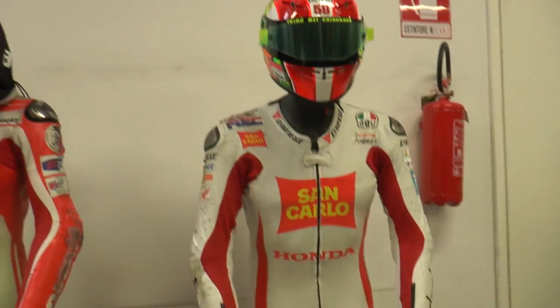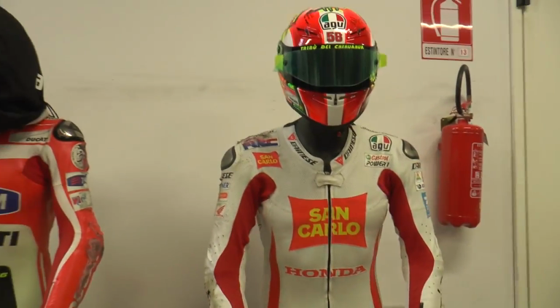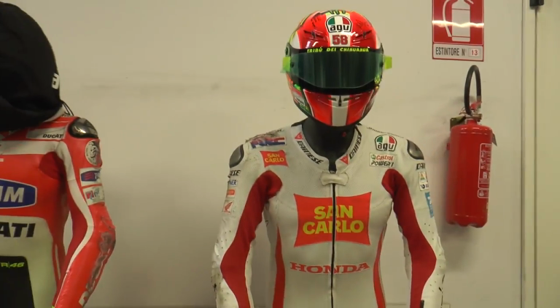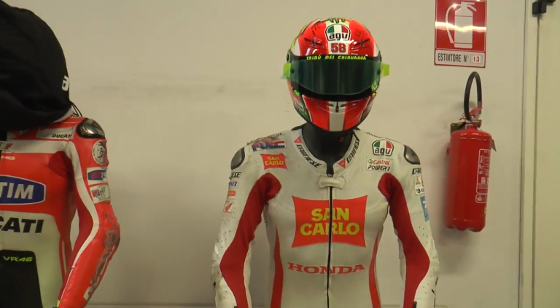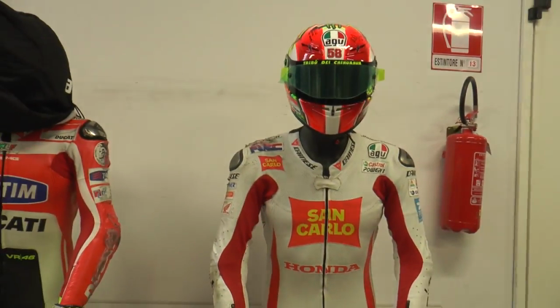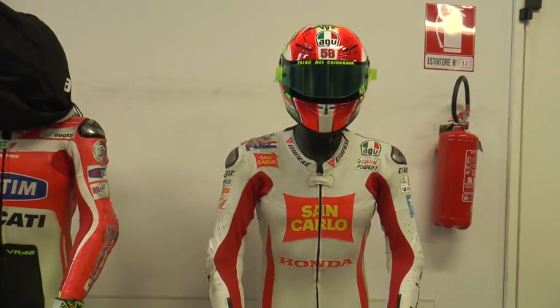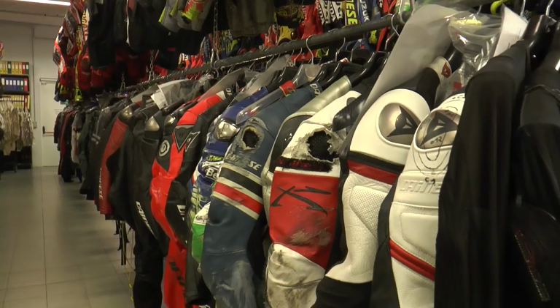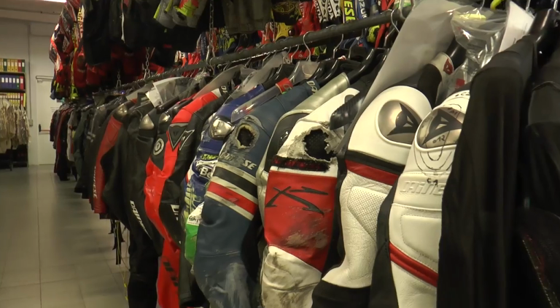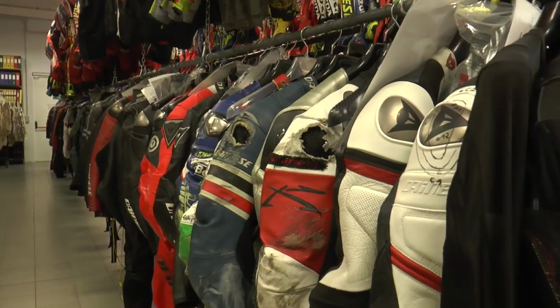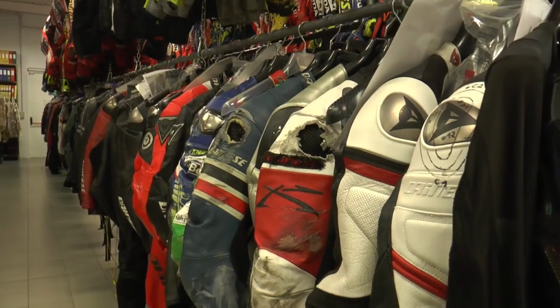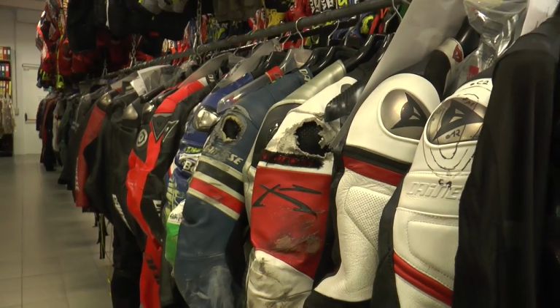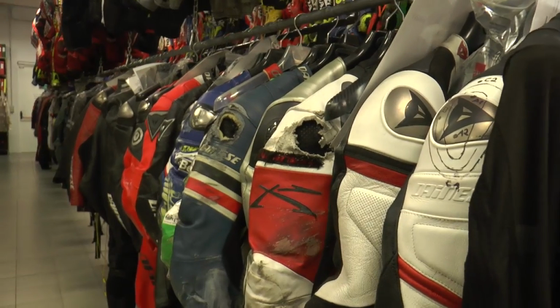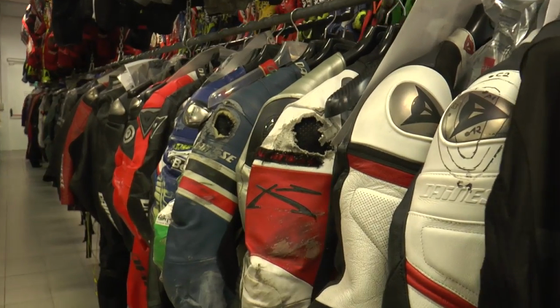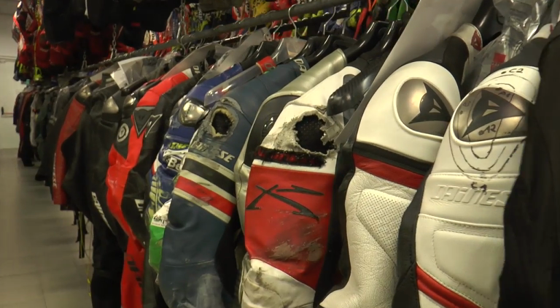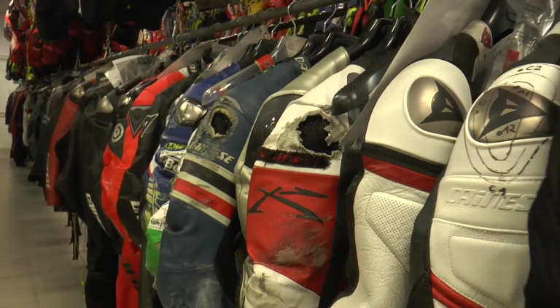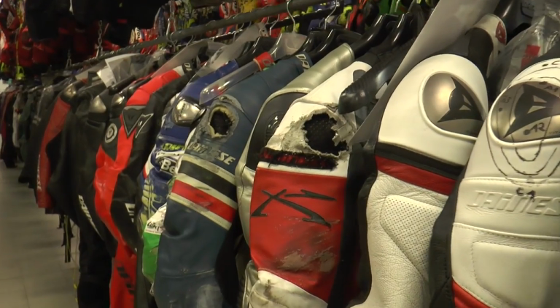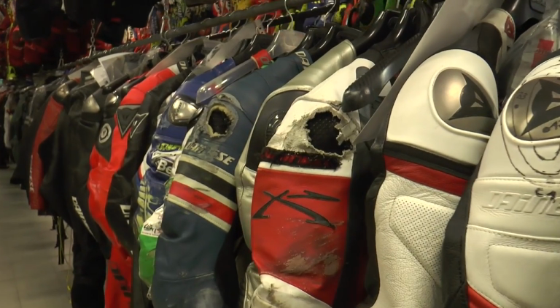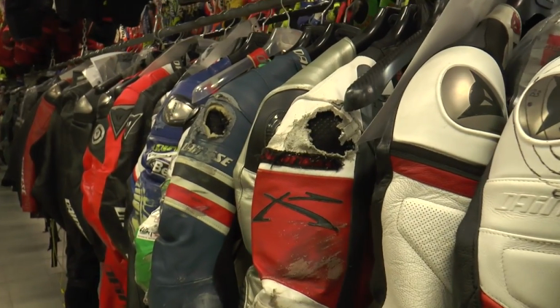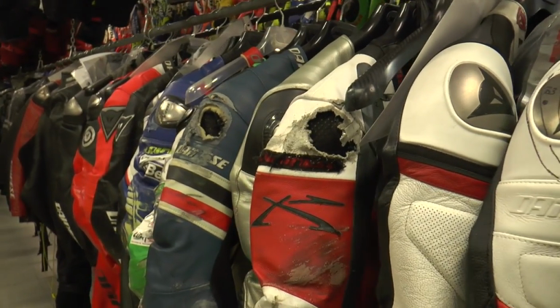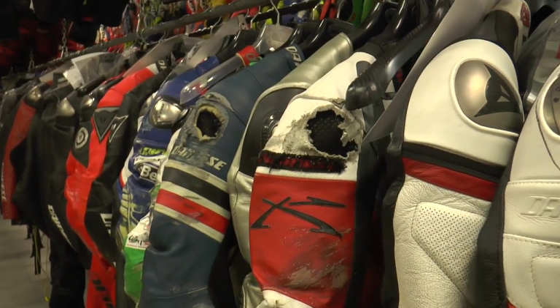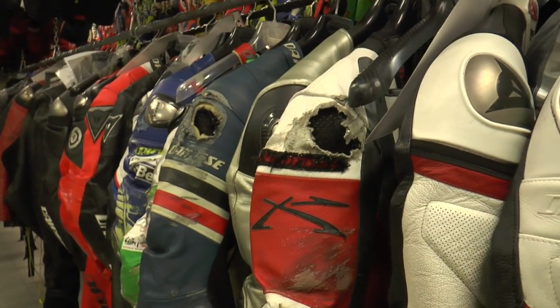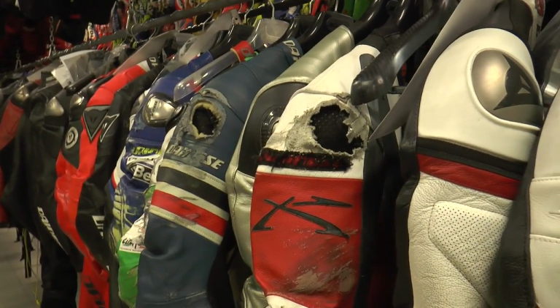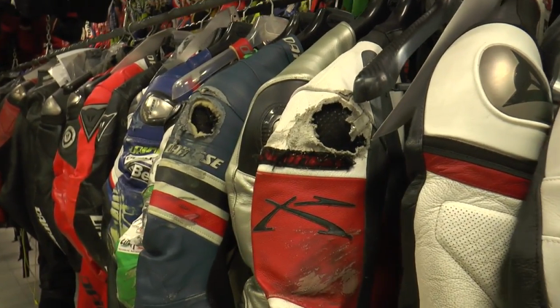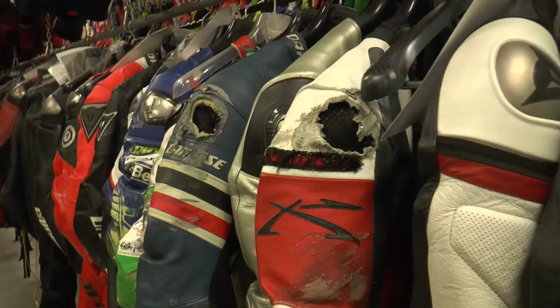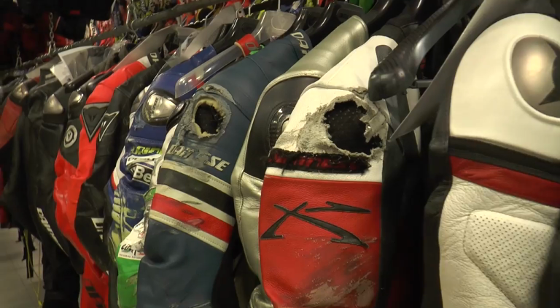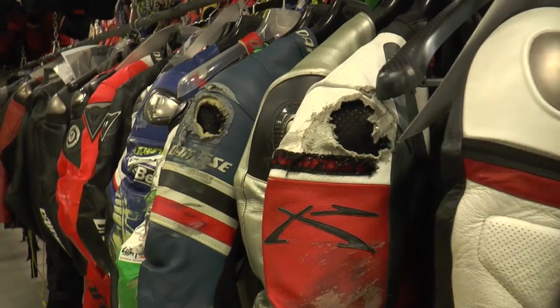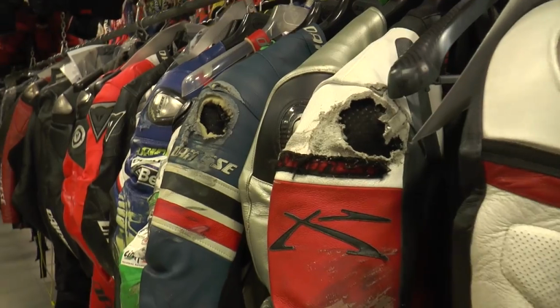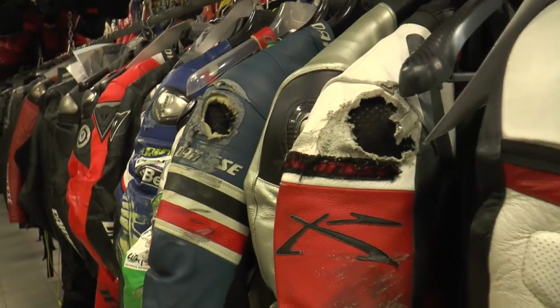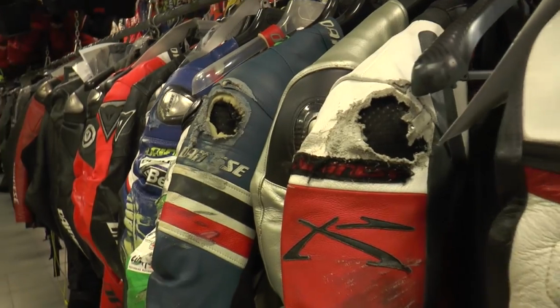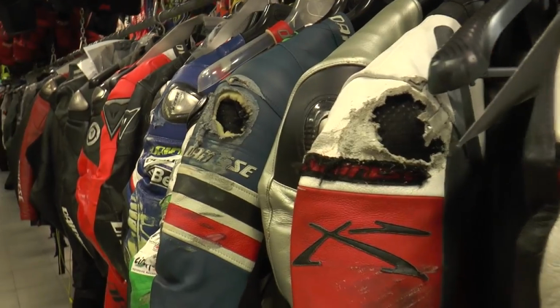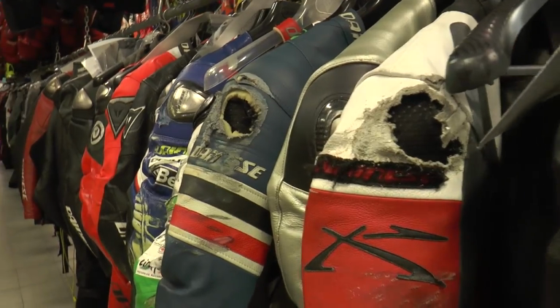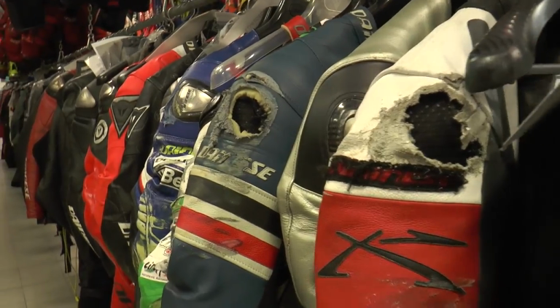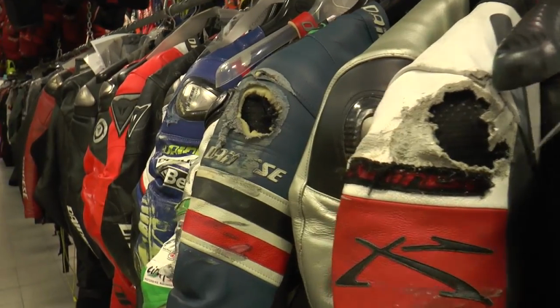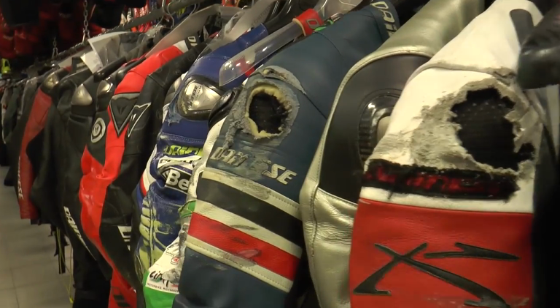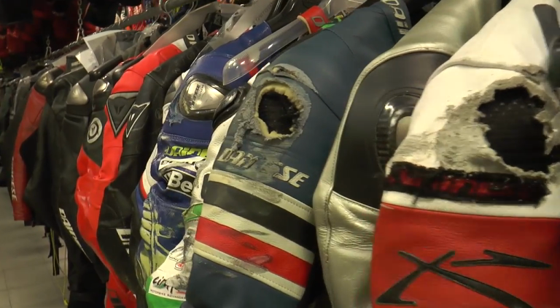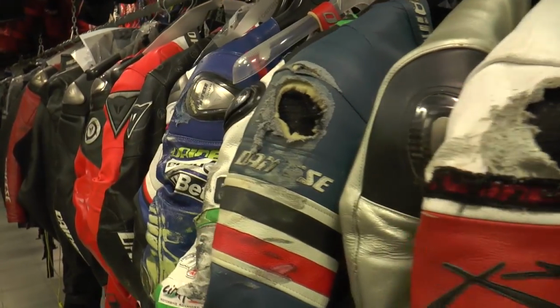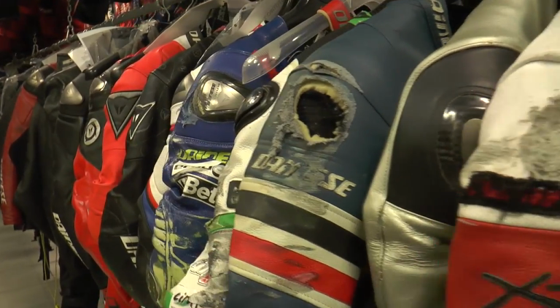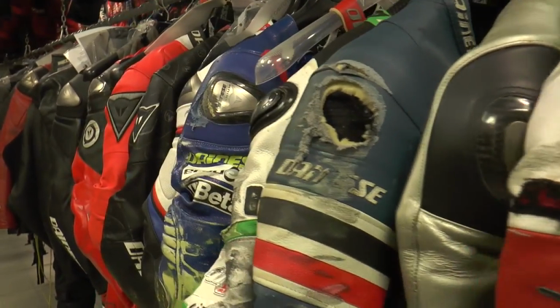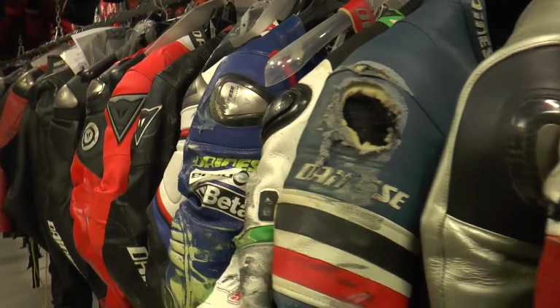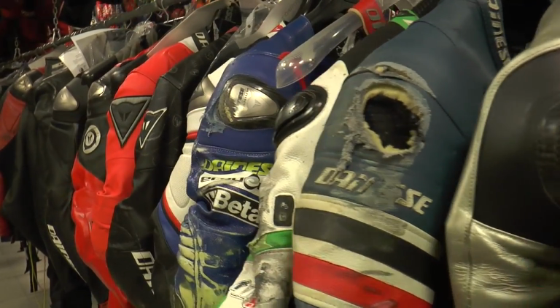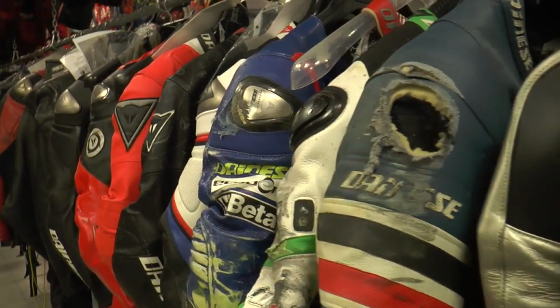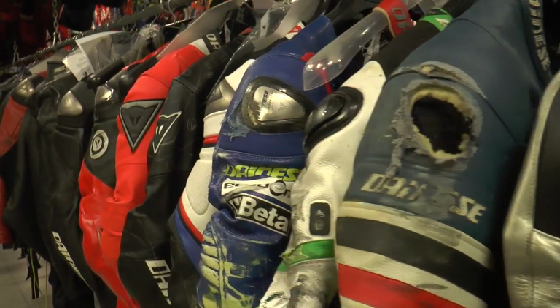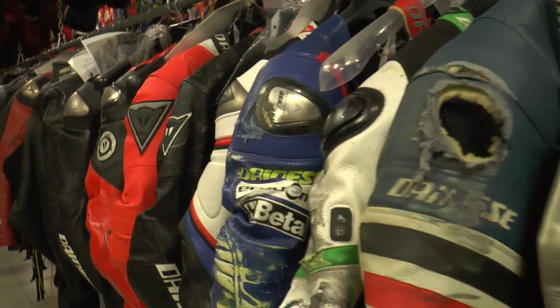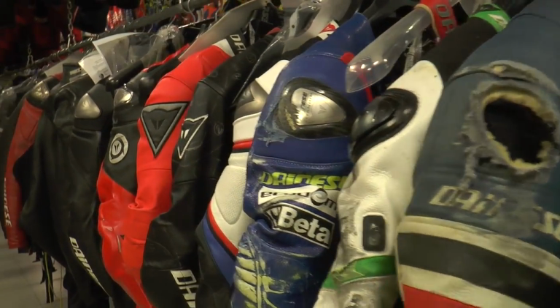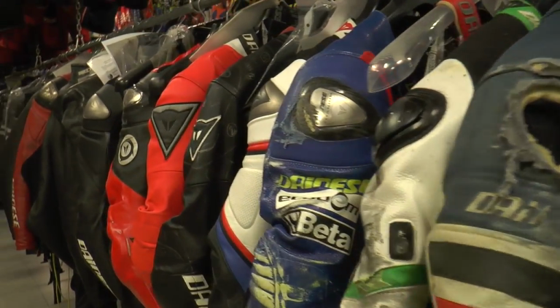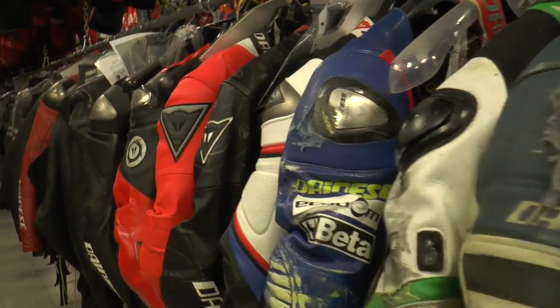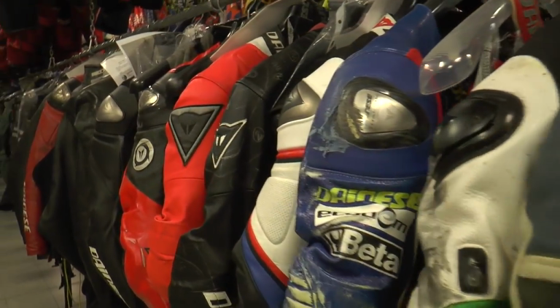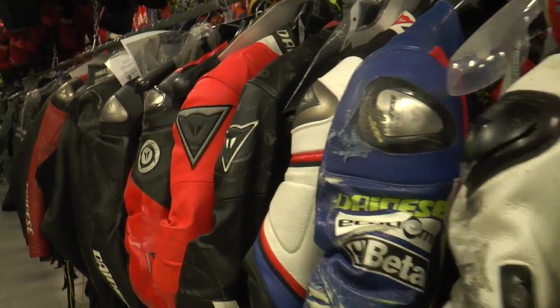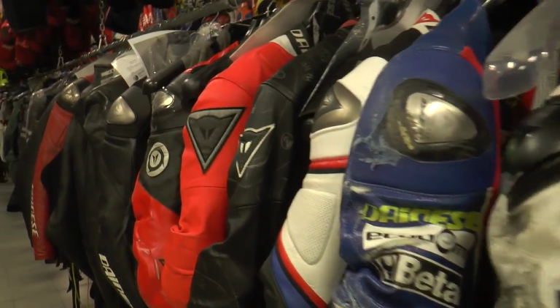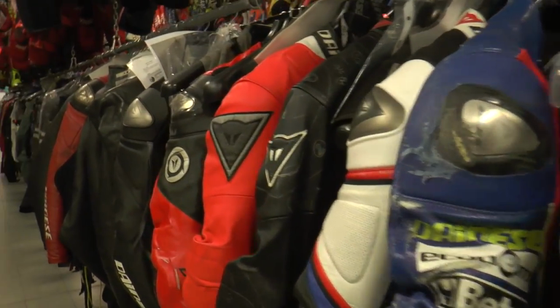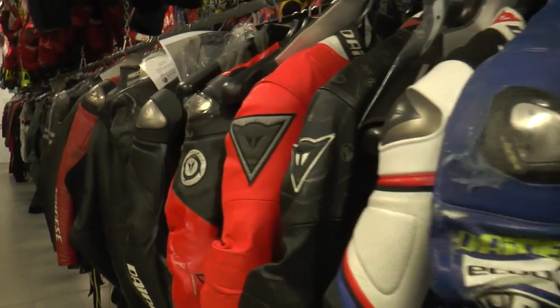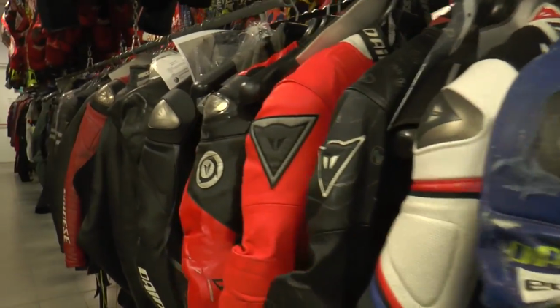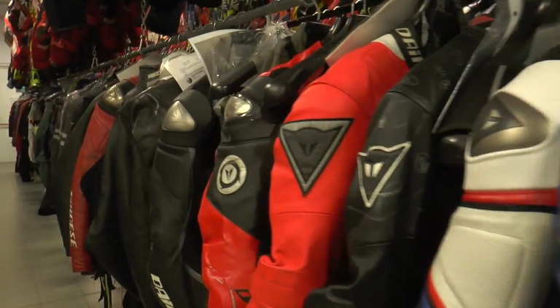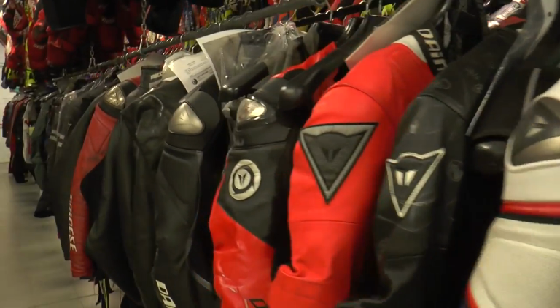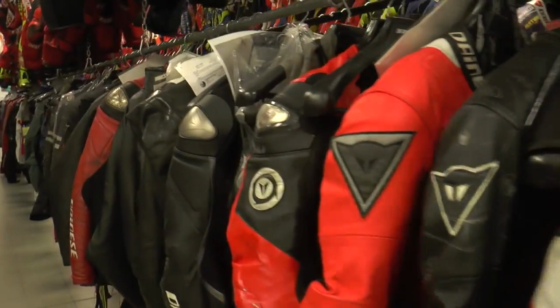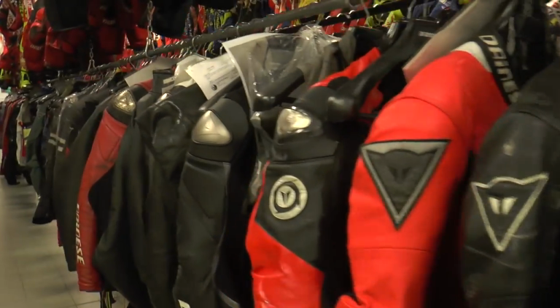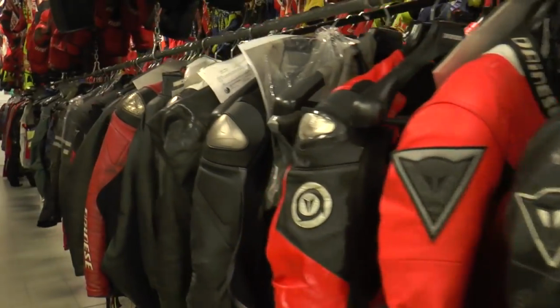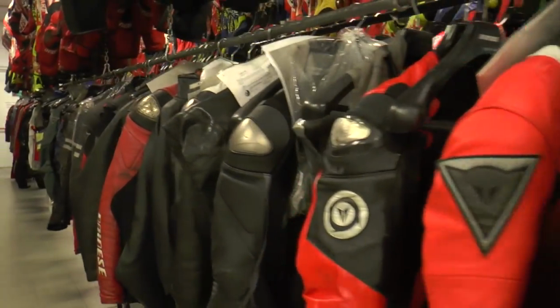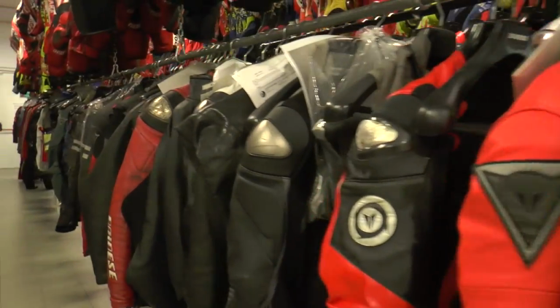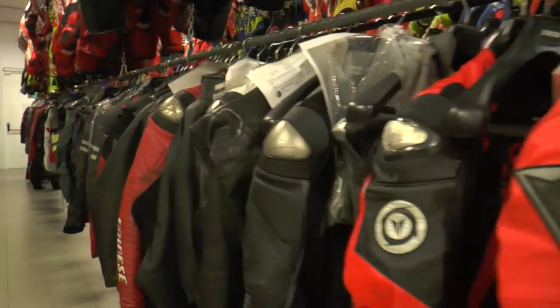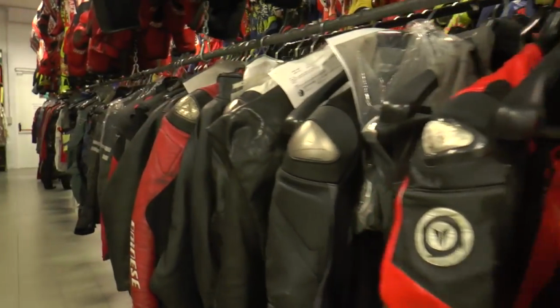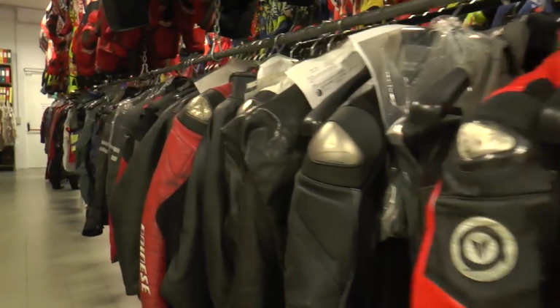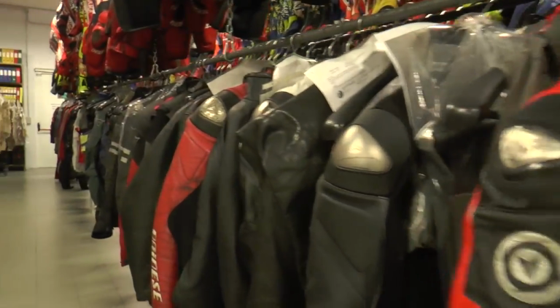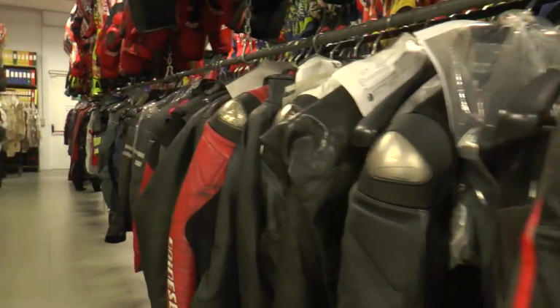Biaggi, Checa, Rossi — a lot of their suits are in here. Many of these have been worn; you can see the abrasion on some of the suits. It's a really cool thing to see.